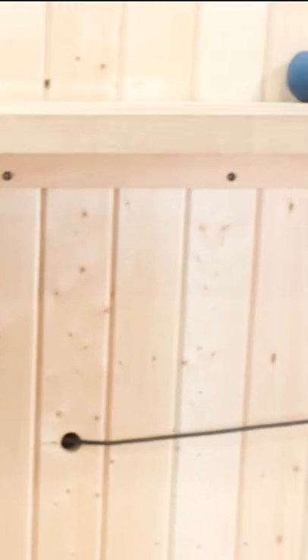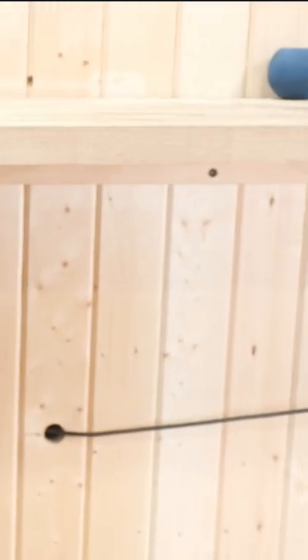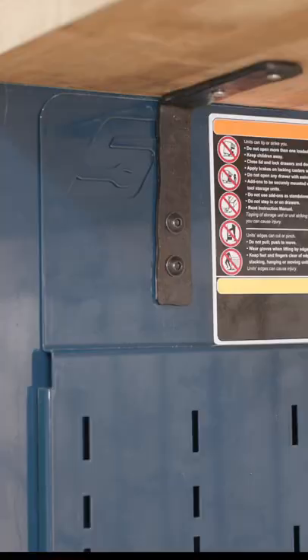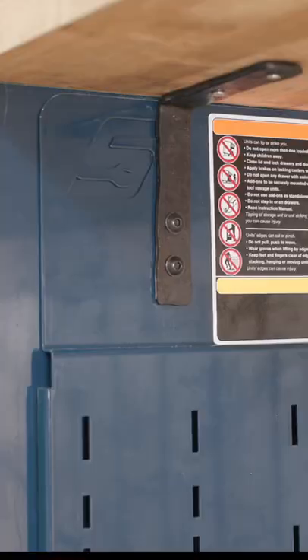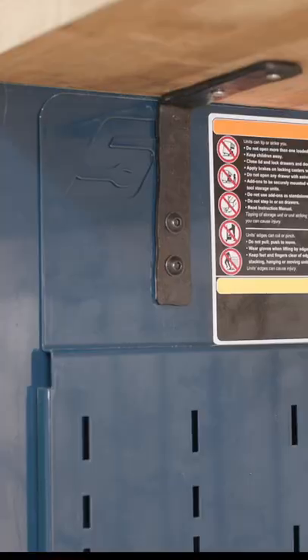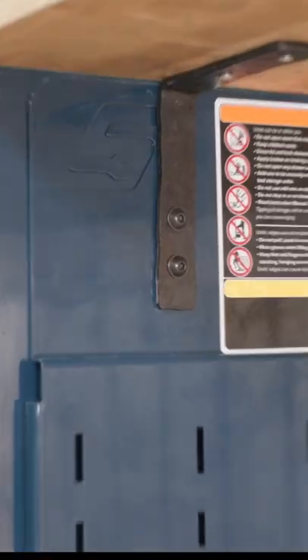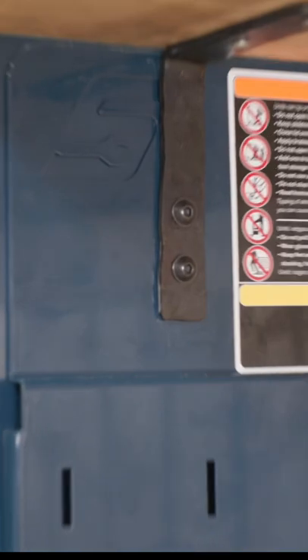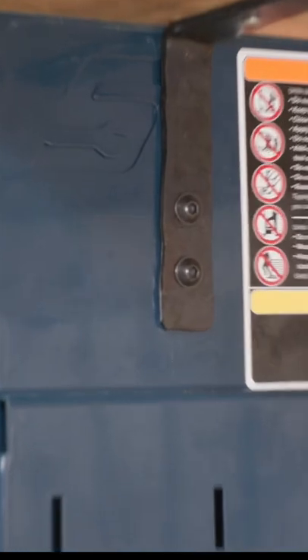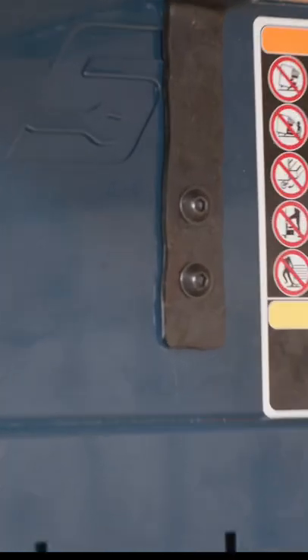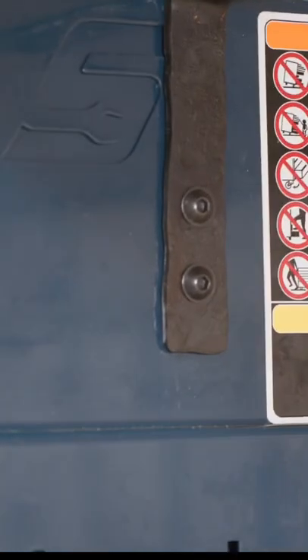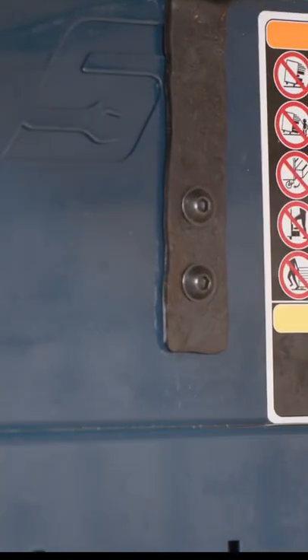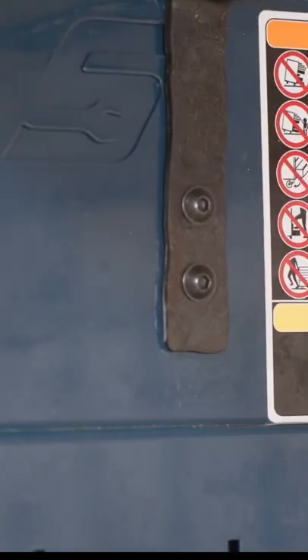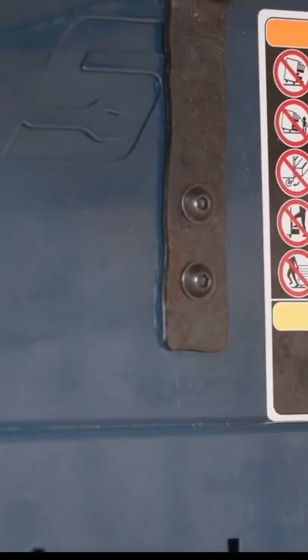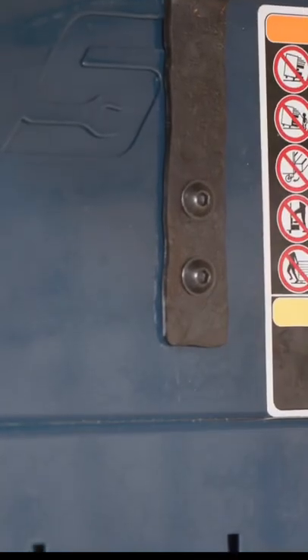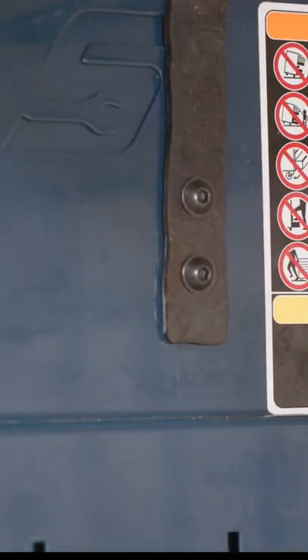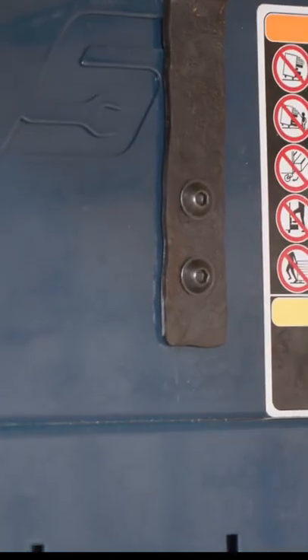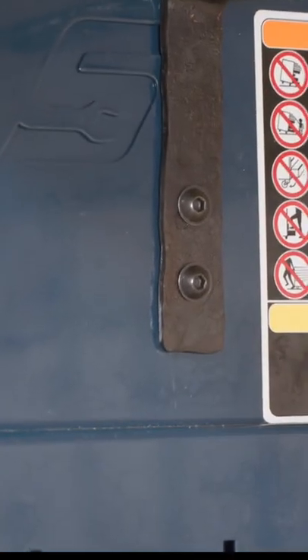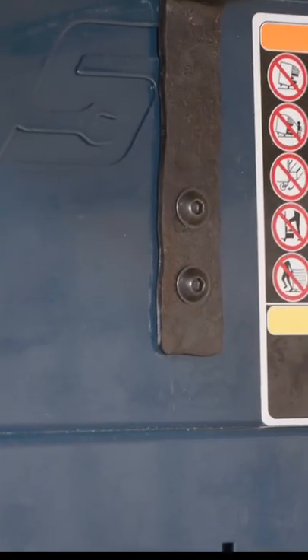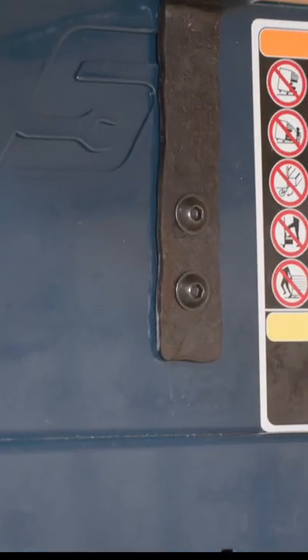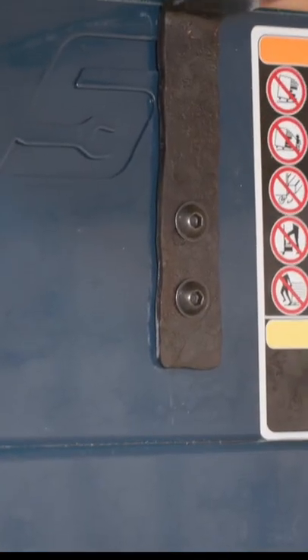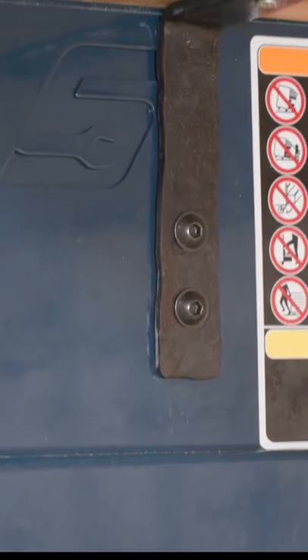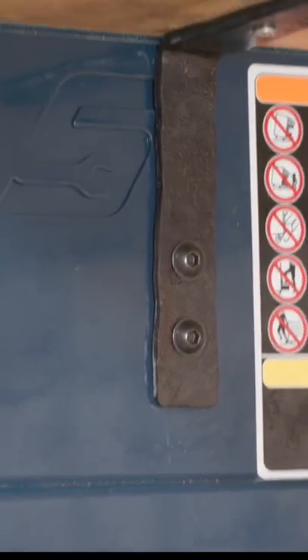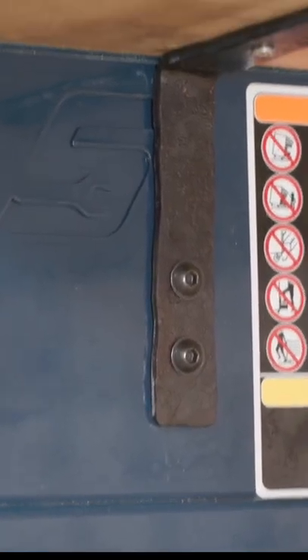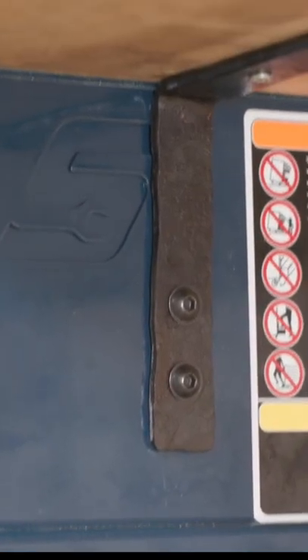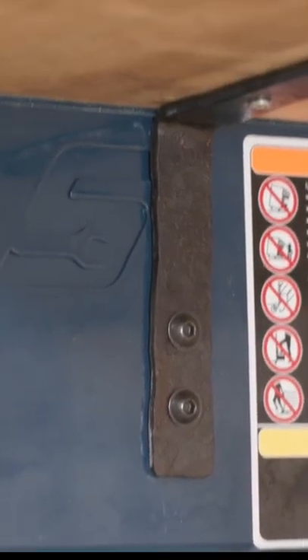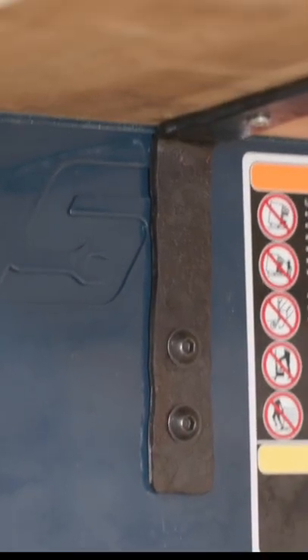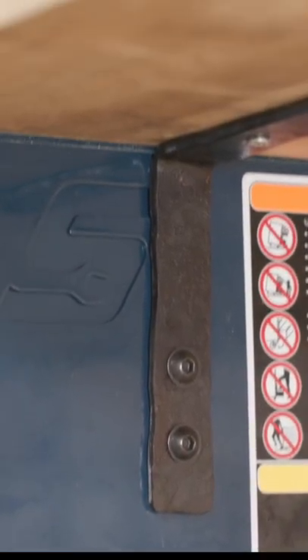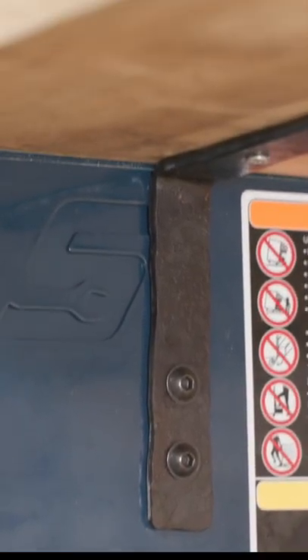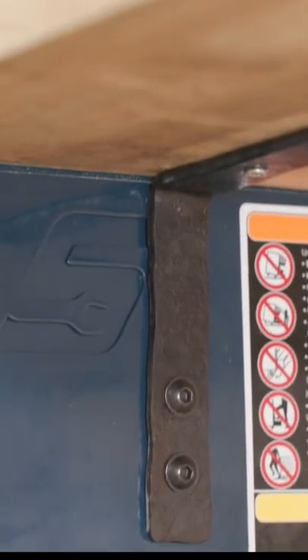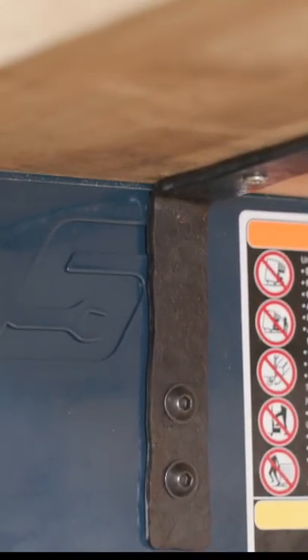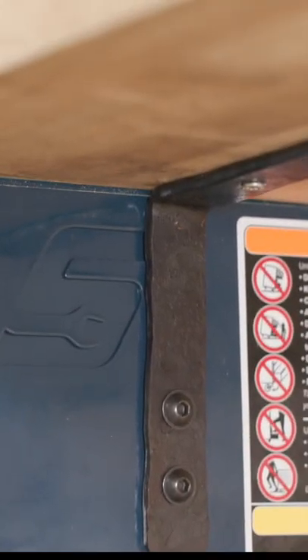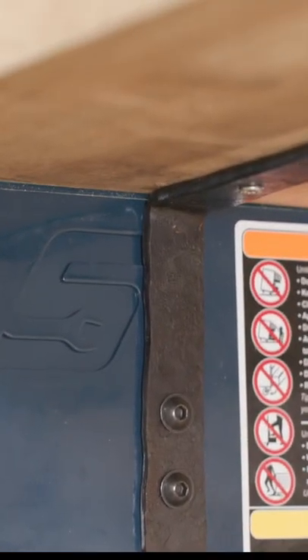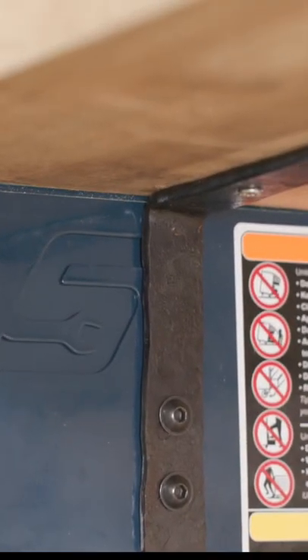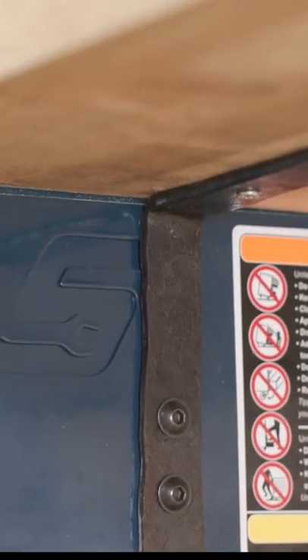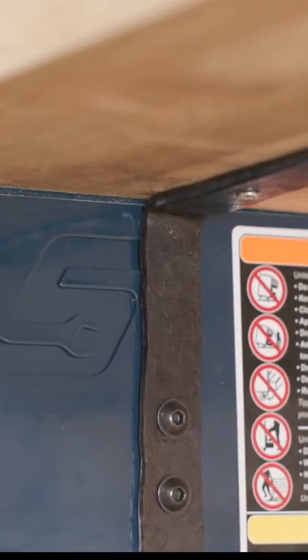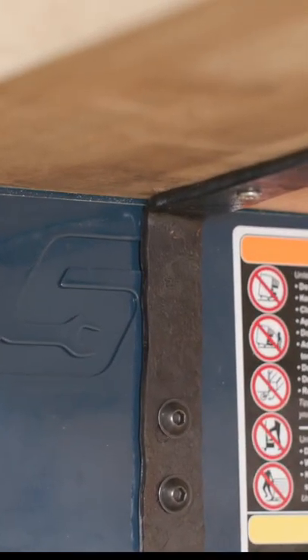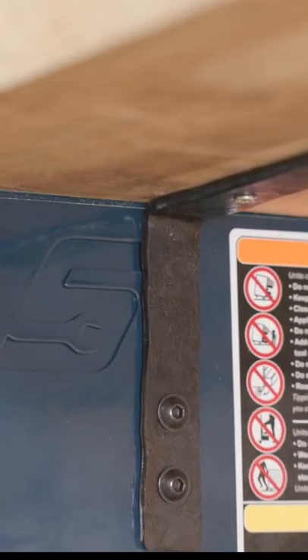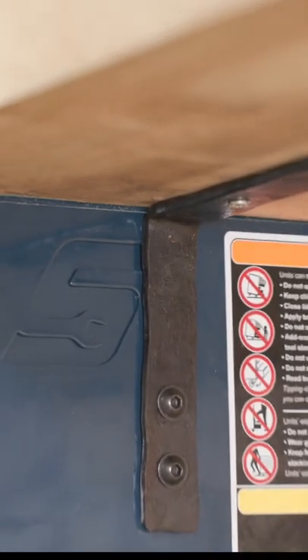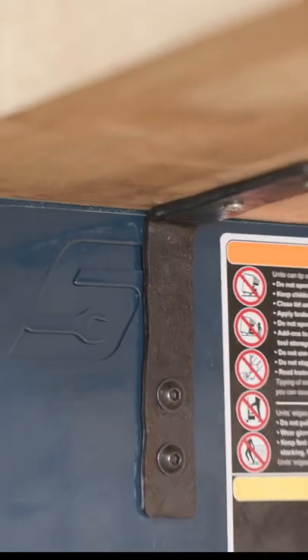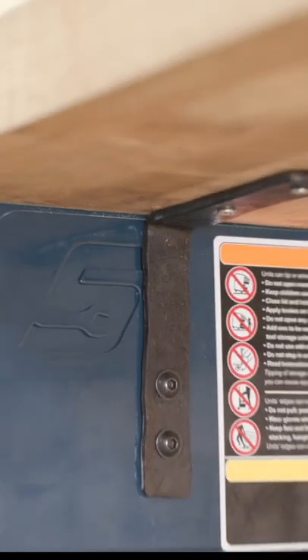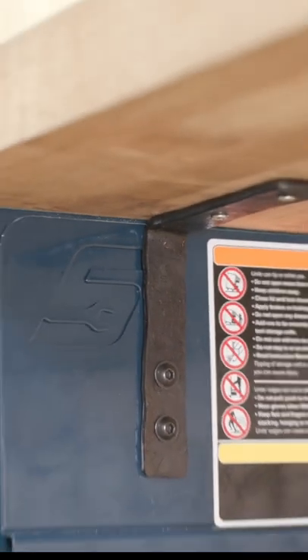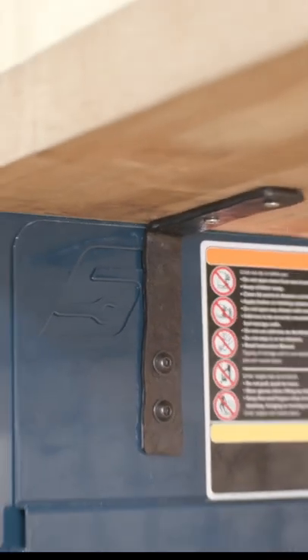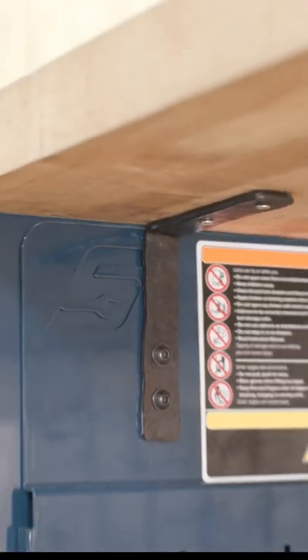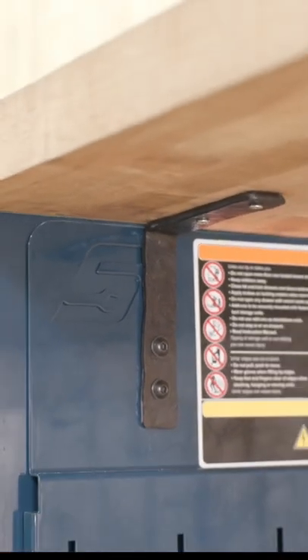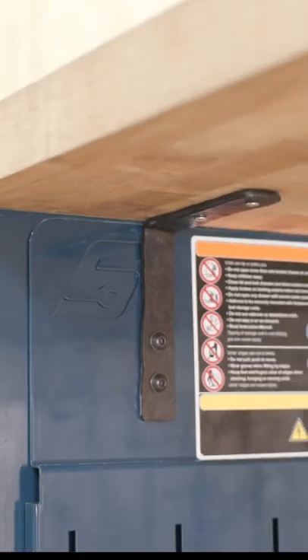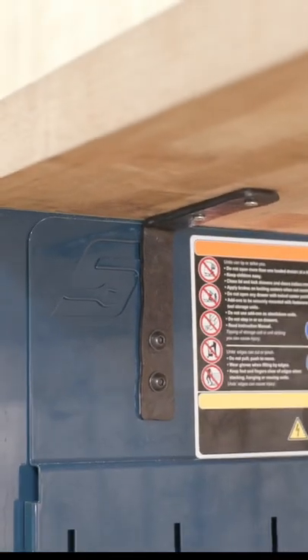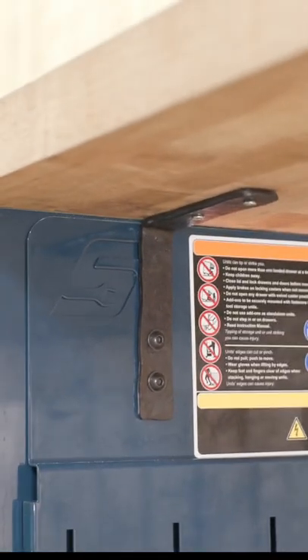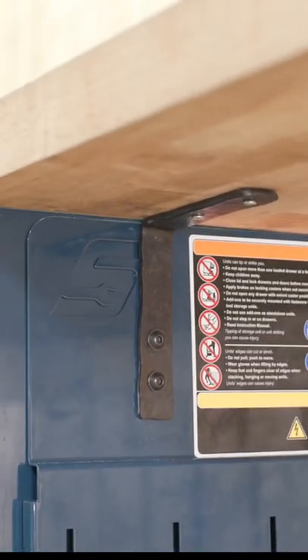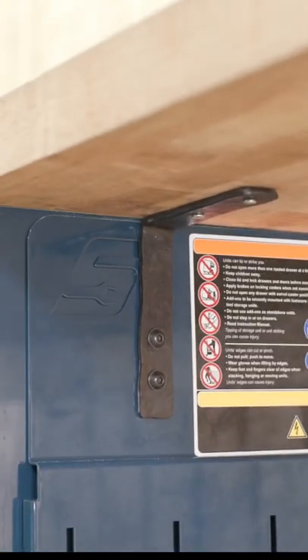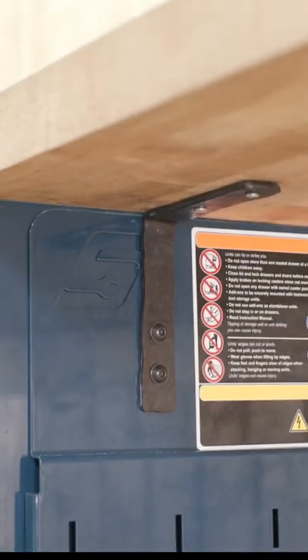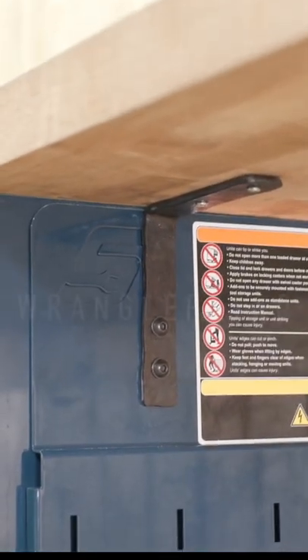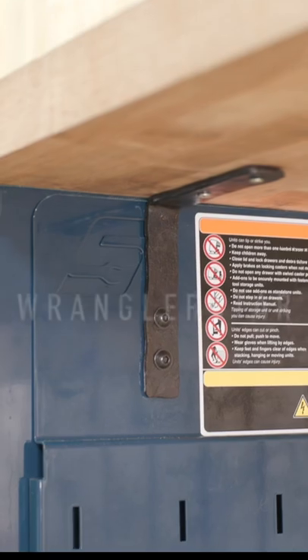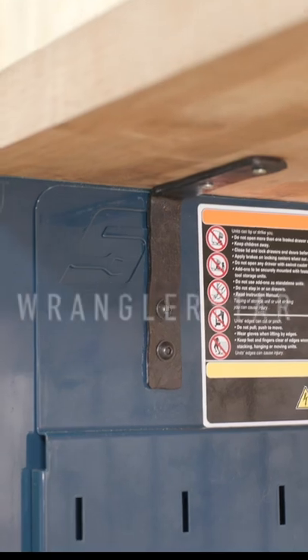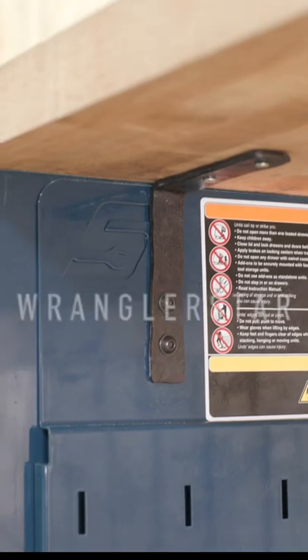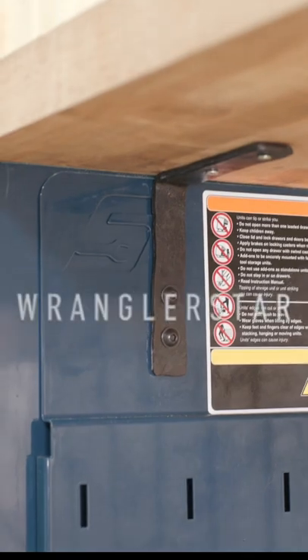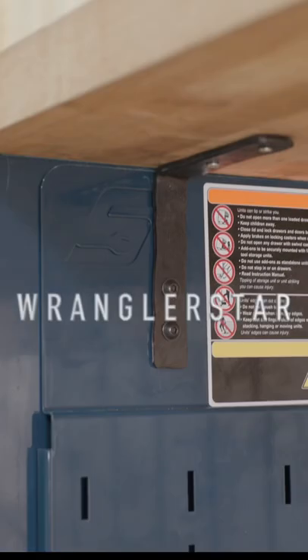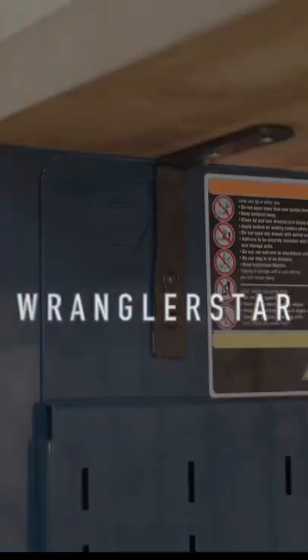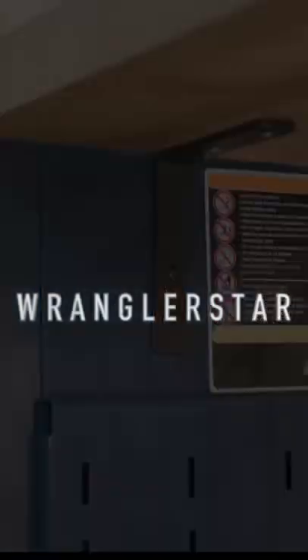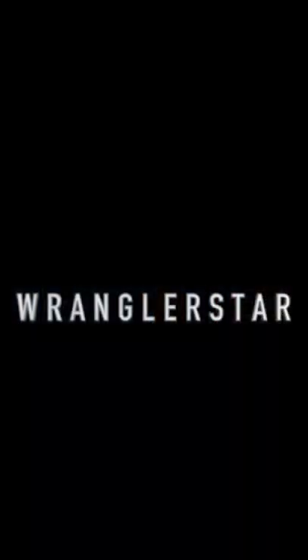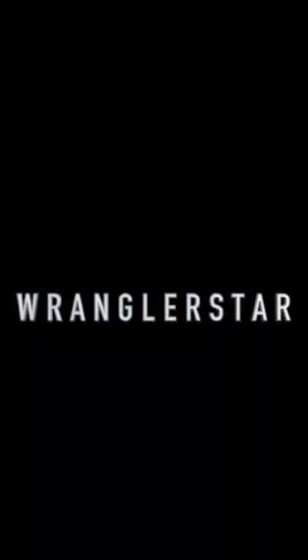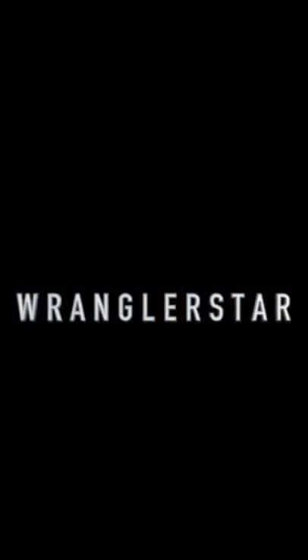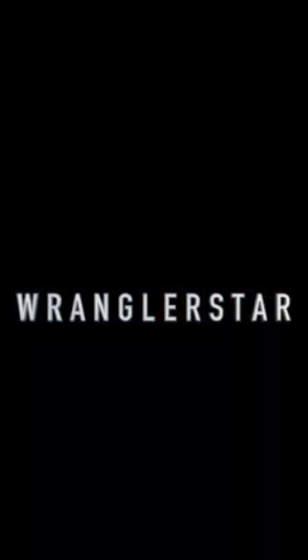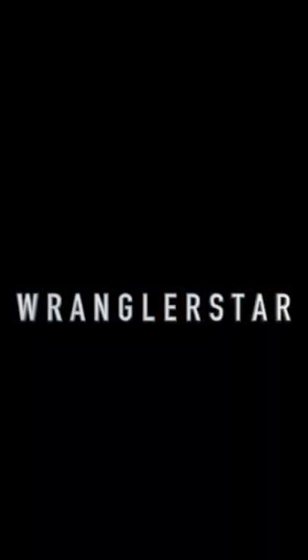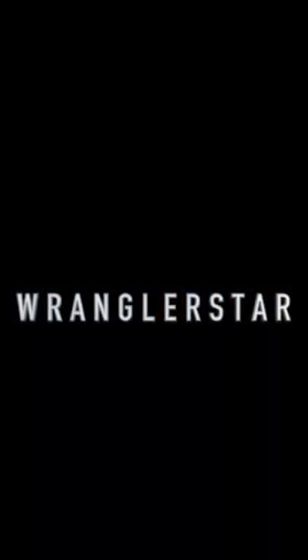We did it, gentlemen. Fits perfectly. Looks nice, a little bit crude, but that's the way that the professional homeowner likes it.